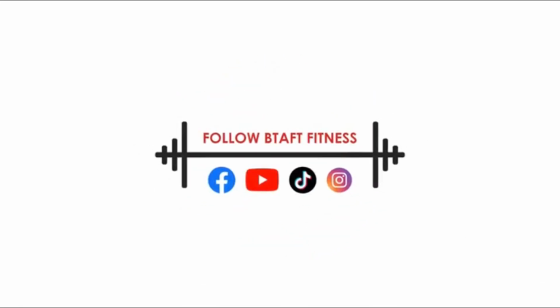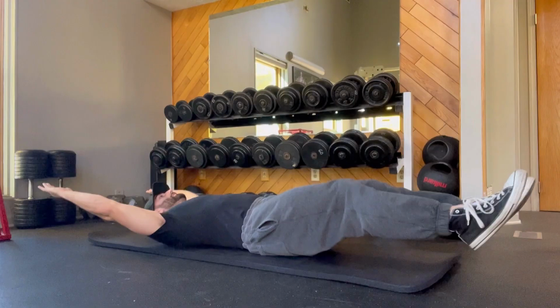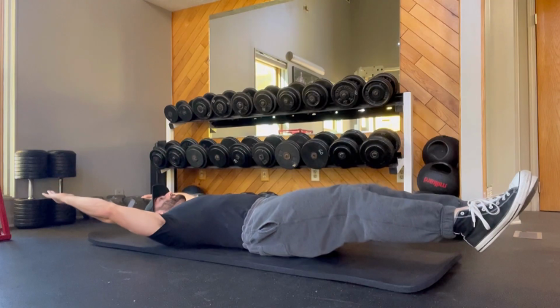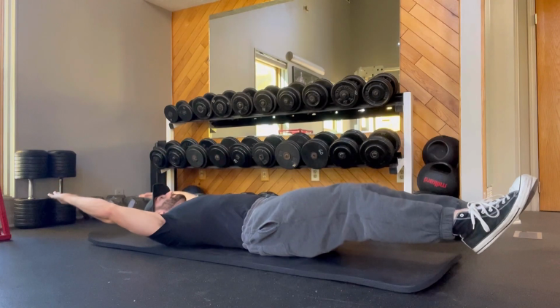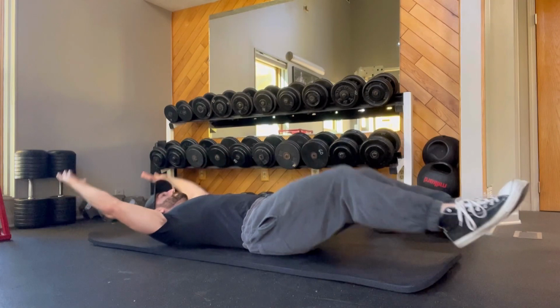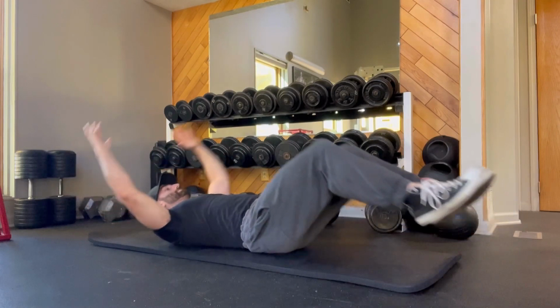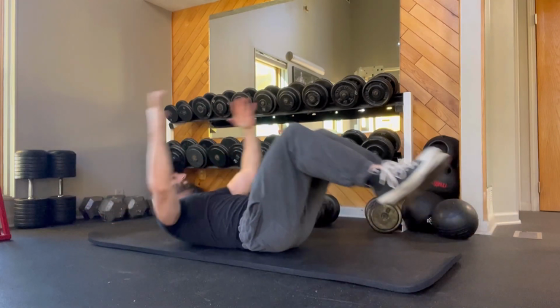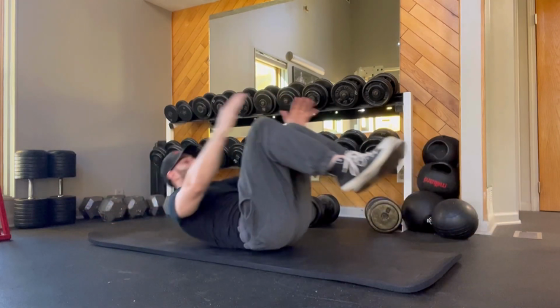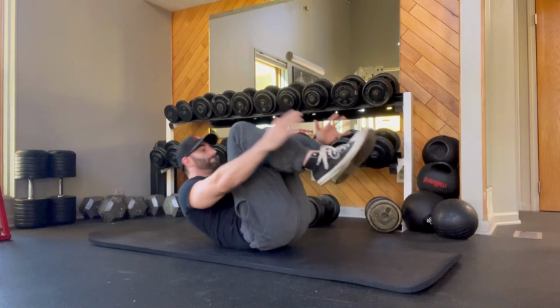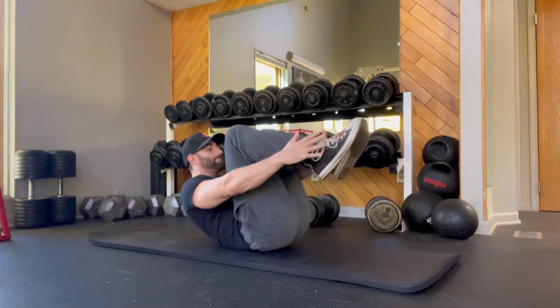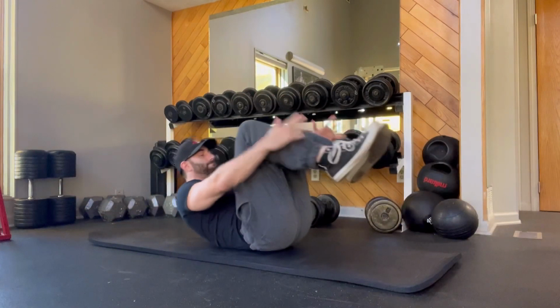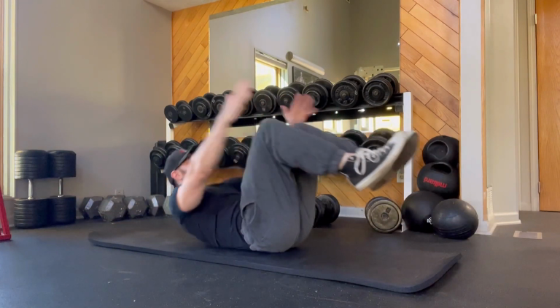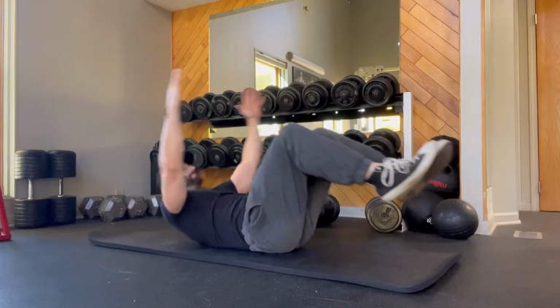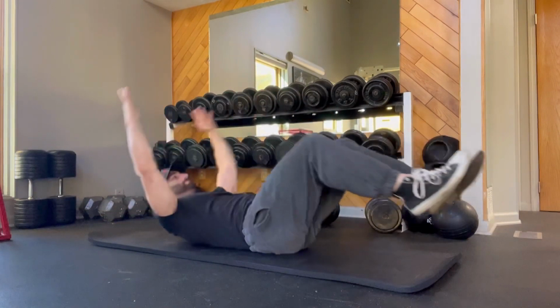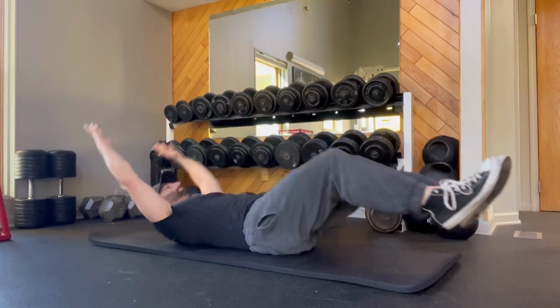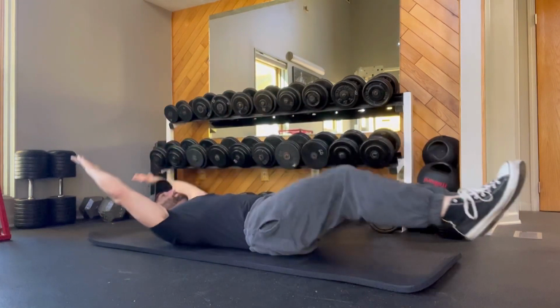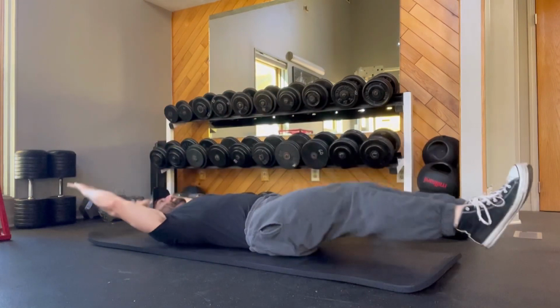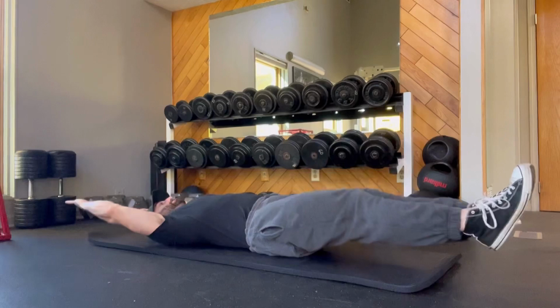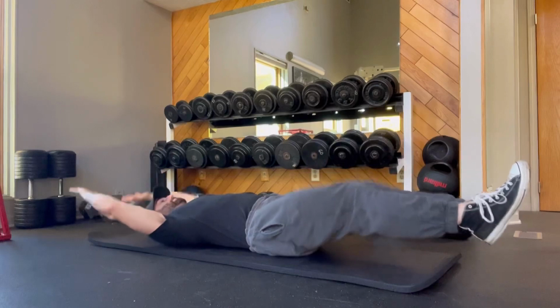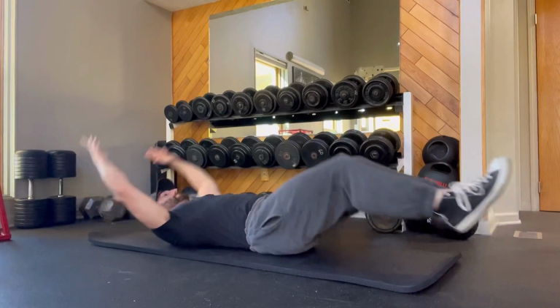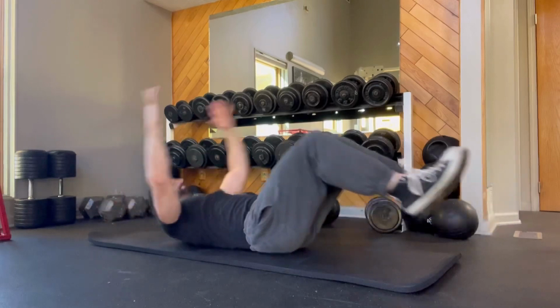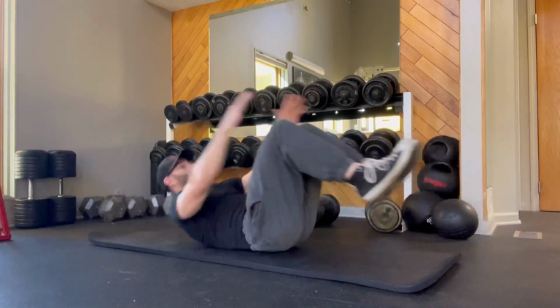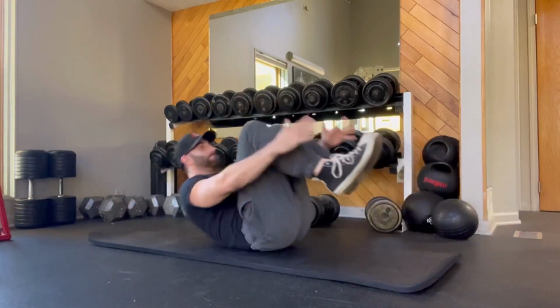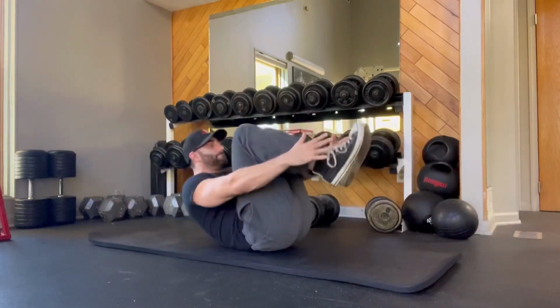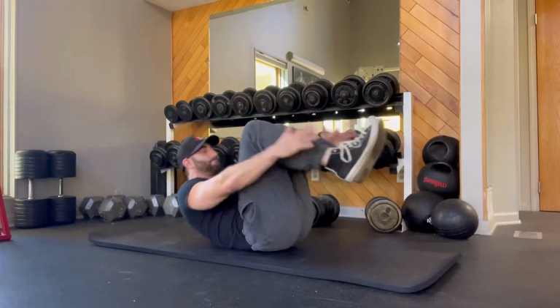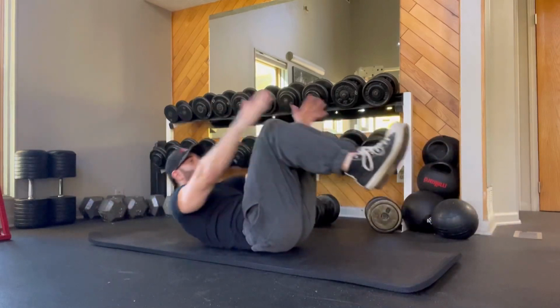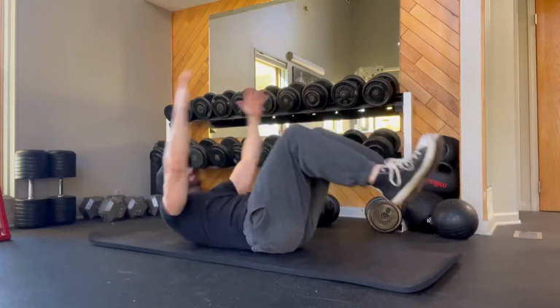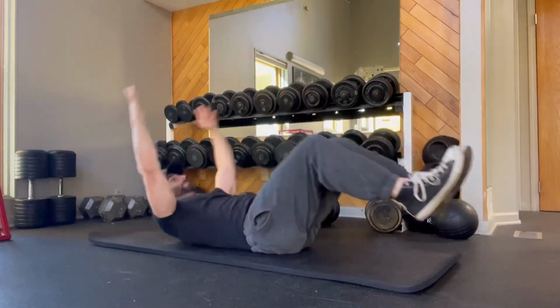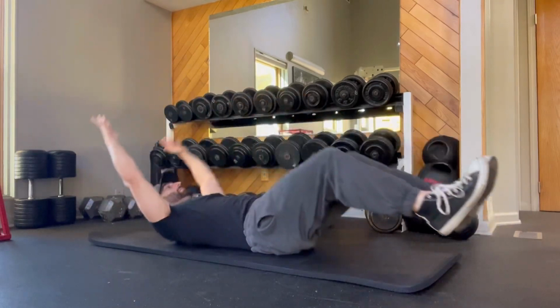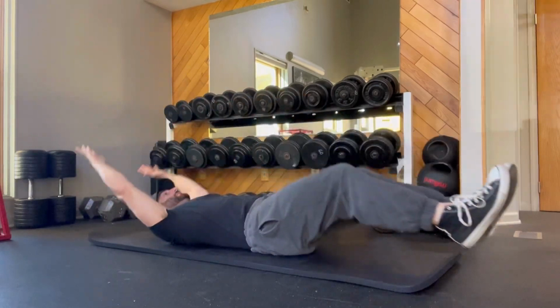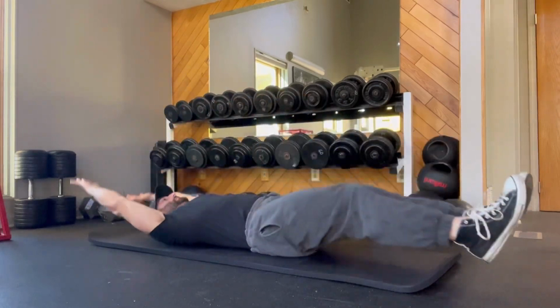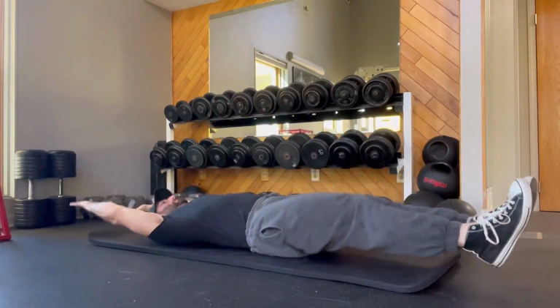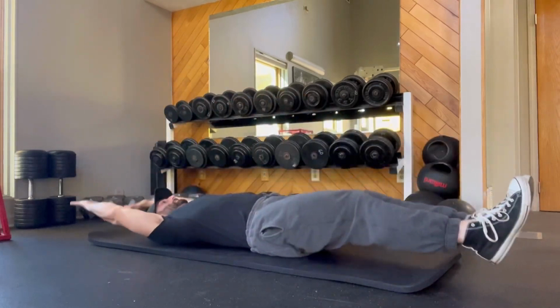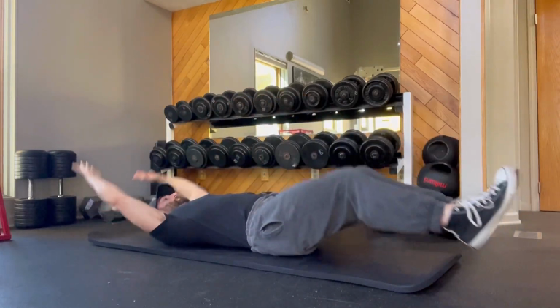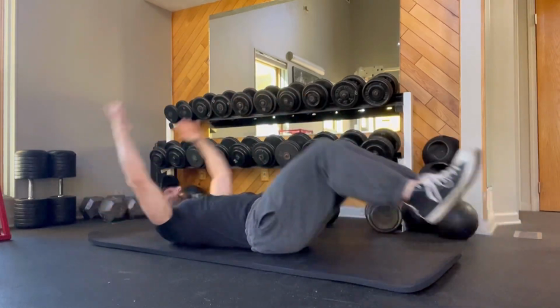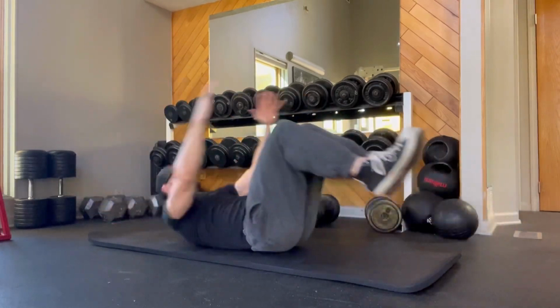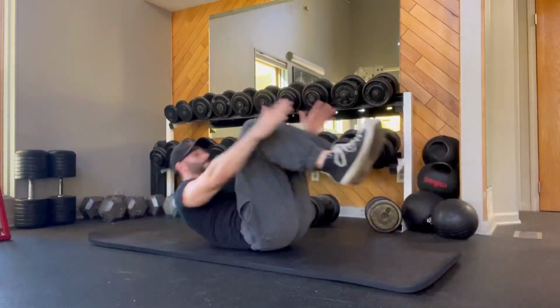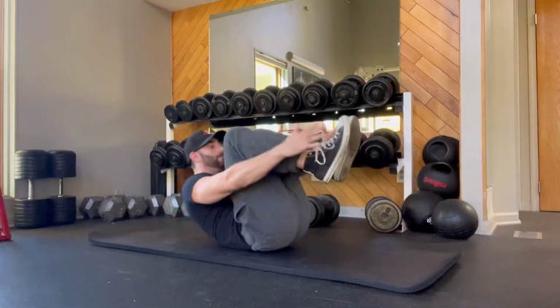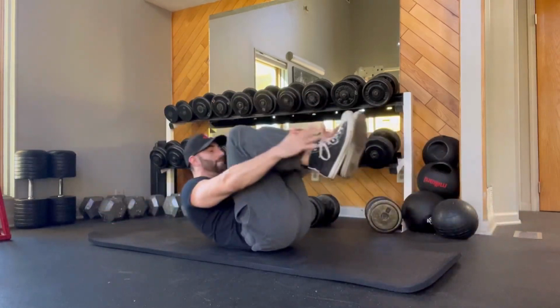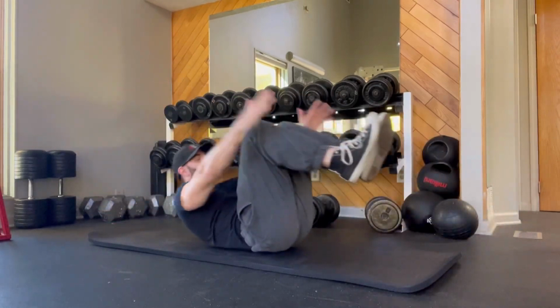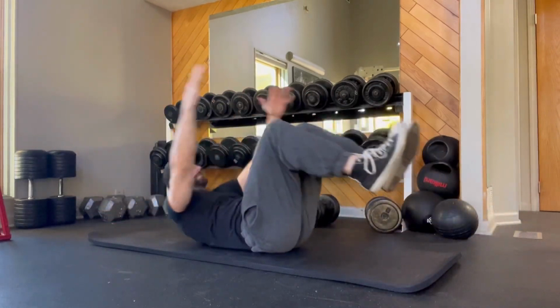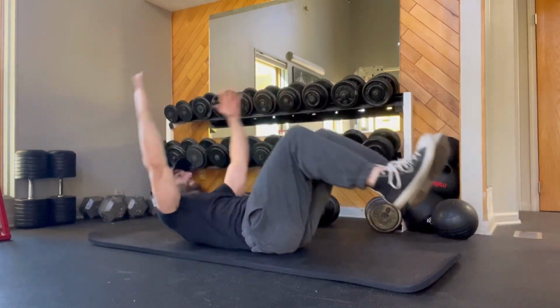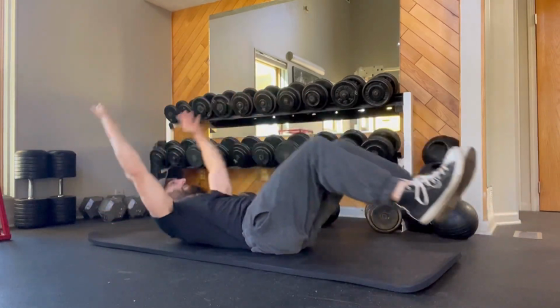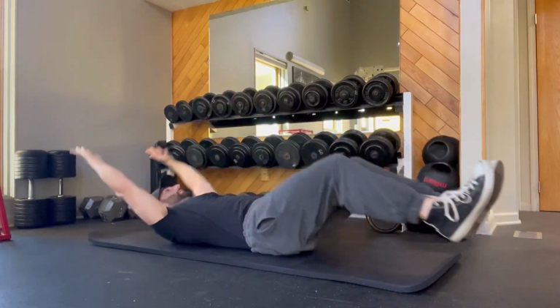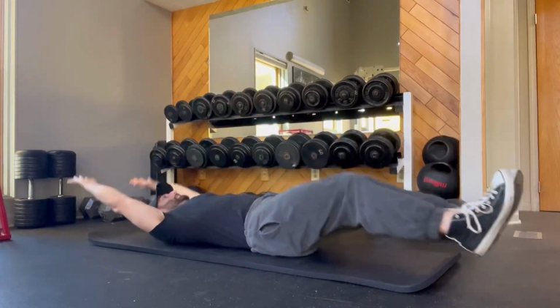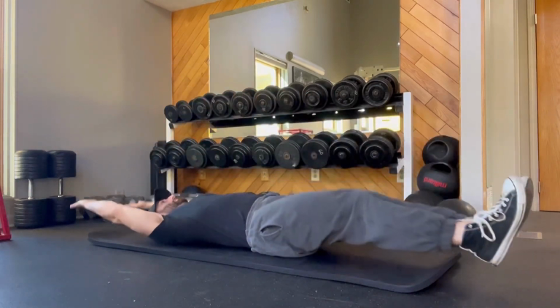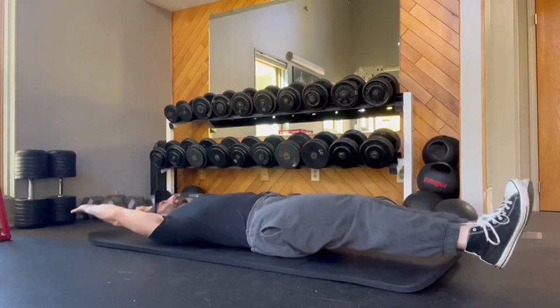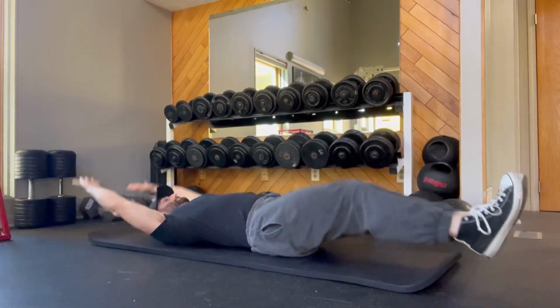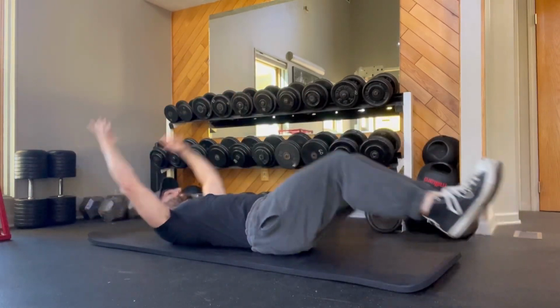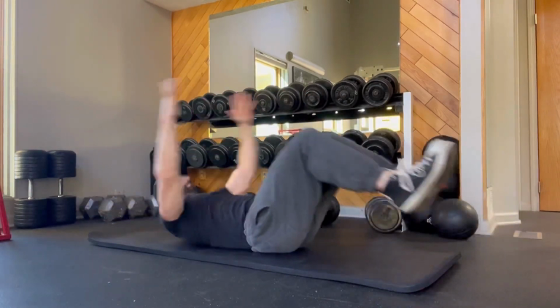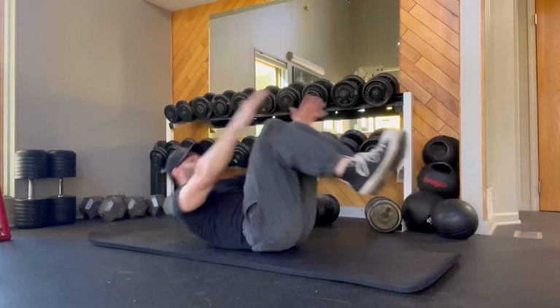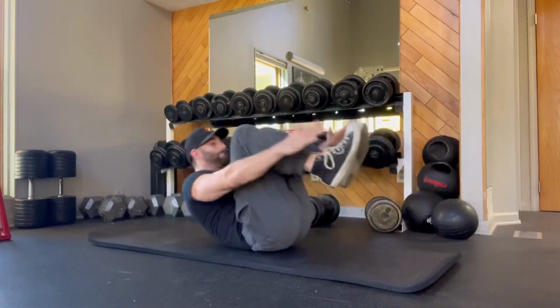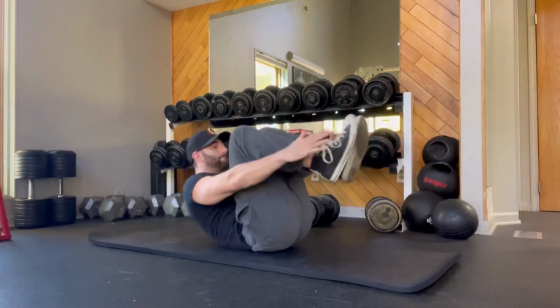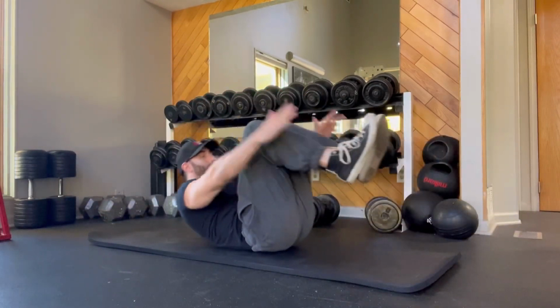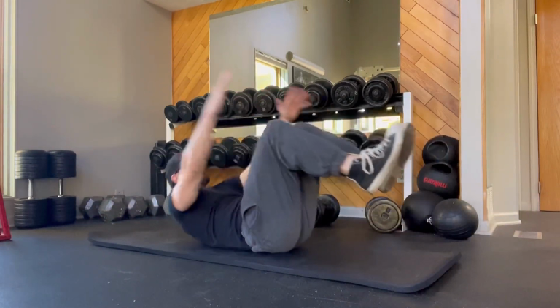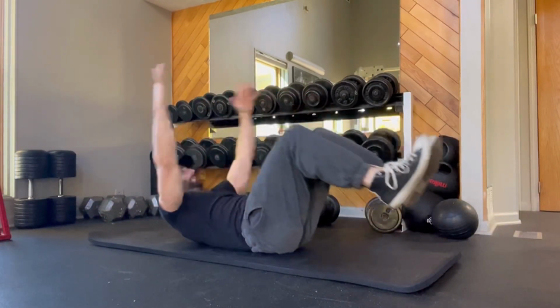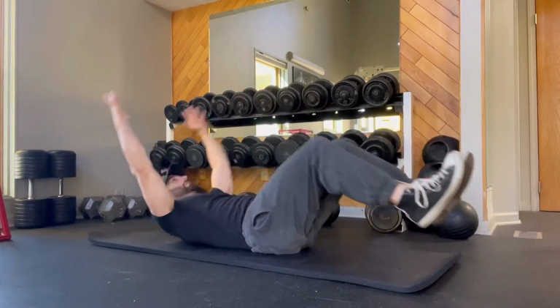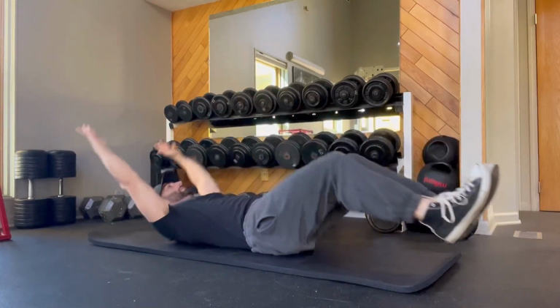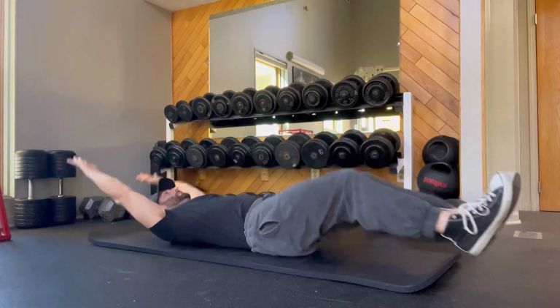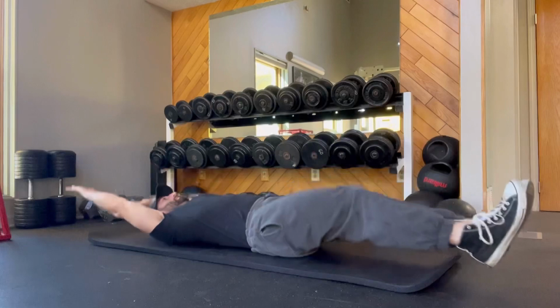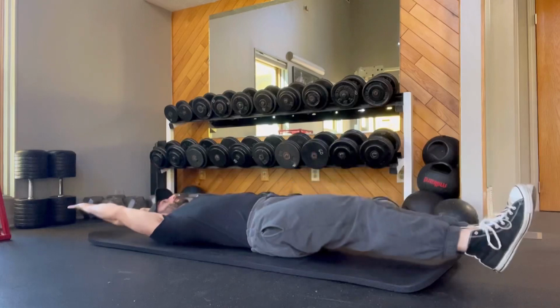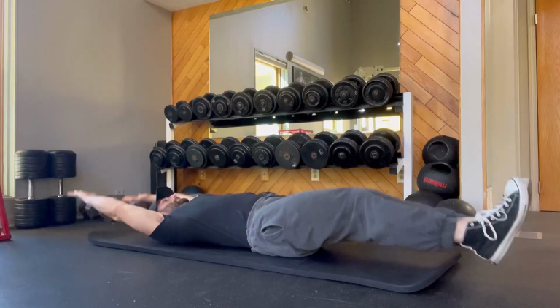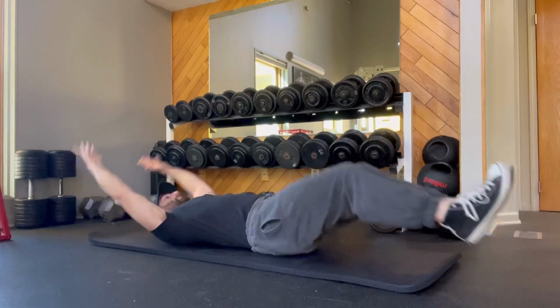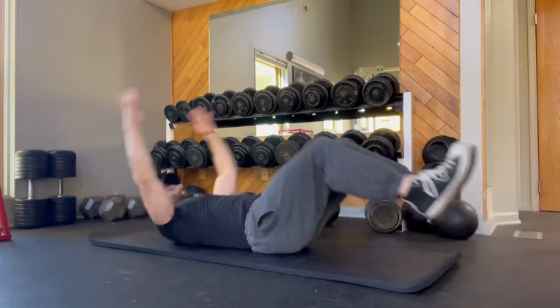Hey, what's going on? This is Brandon from BTAF Fitness. Today we're going to be going over In-N-Outs. It's an excellent core exercise that's going to work the entire abdominal region.